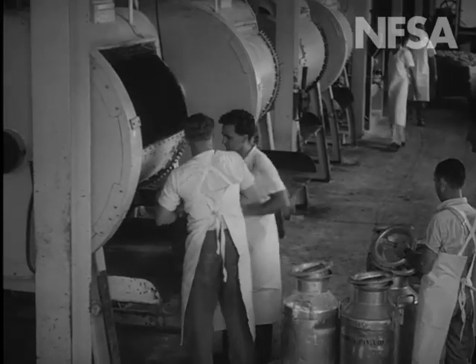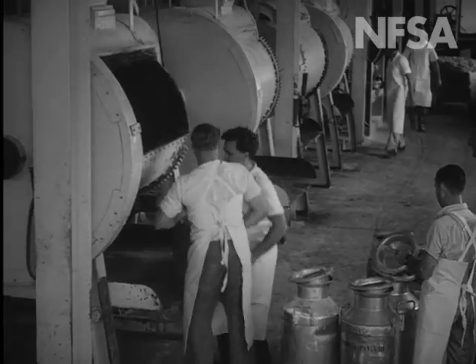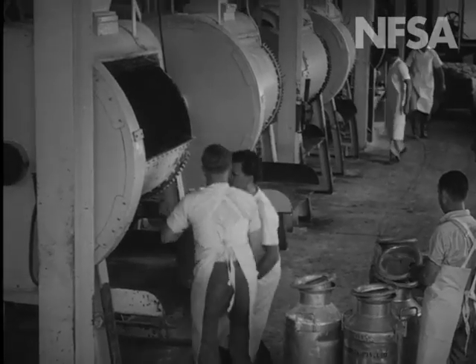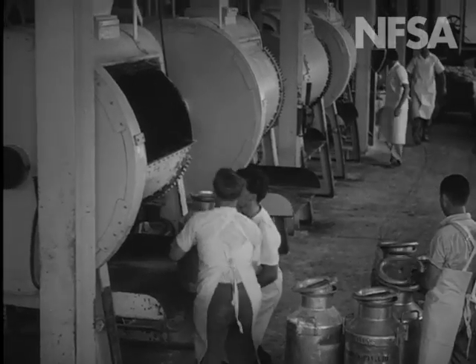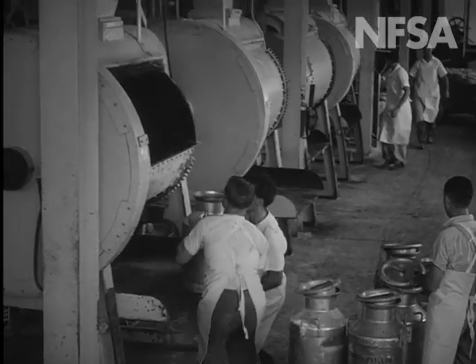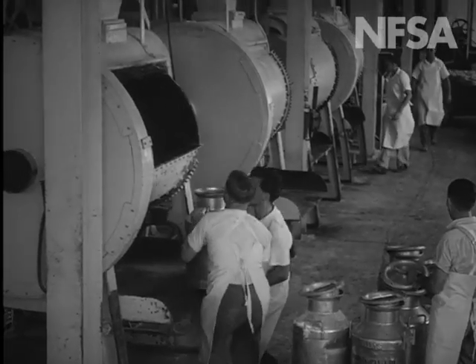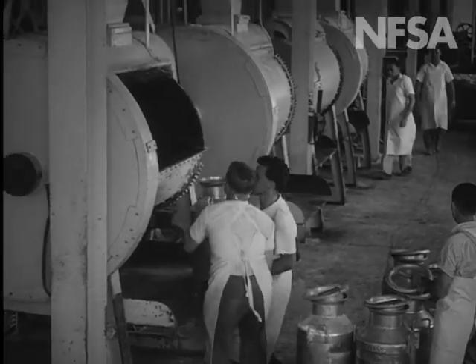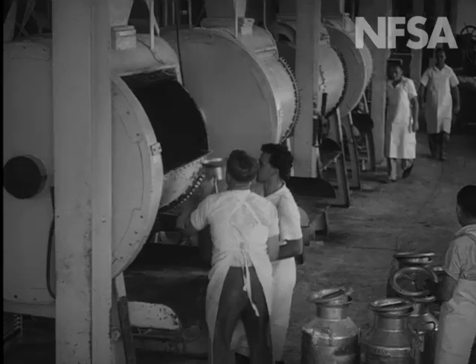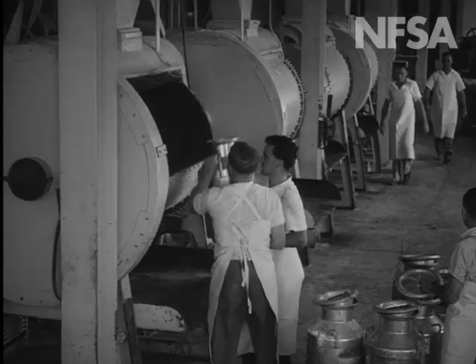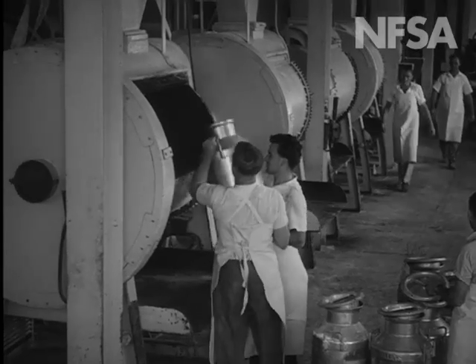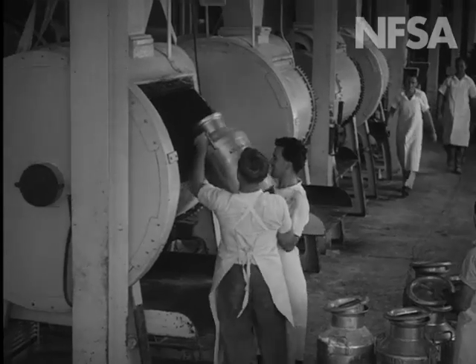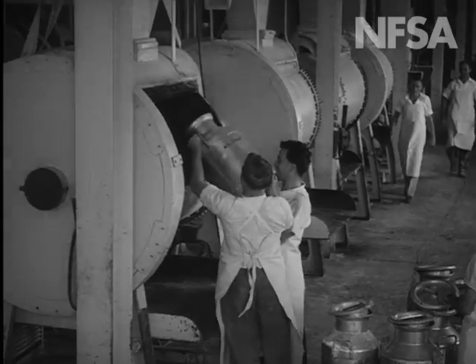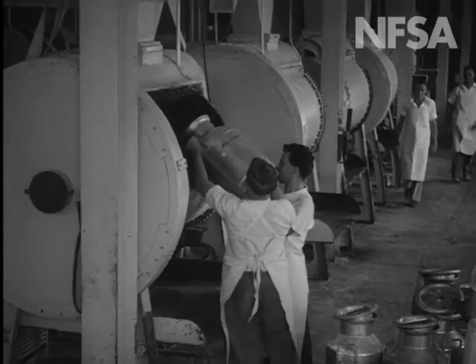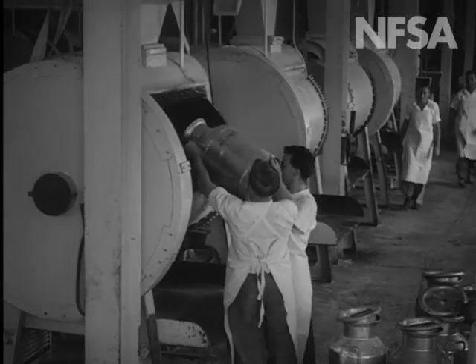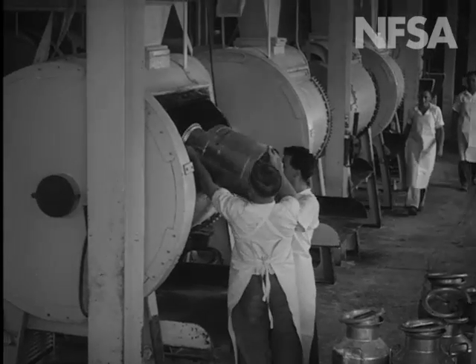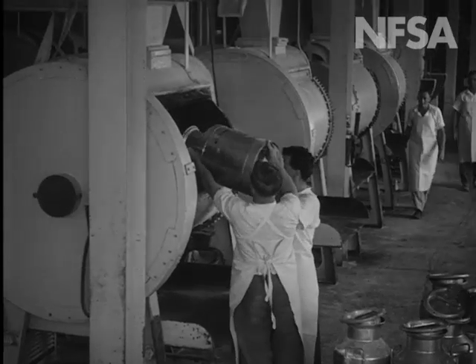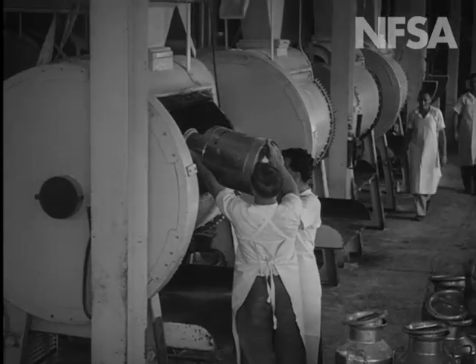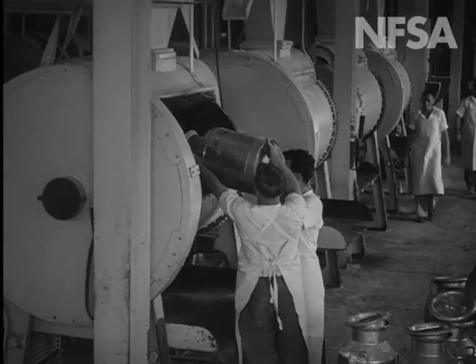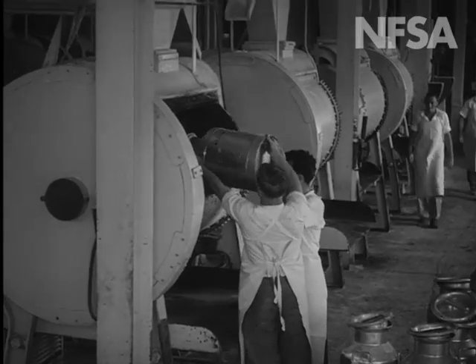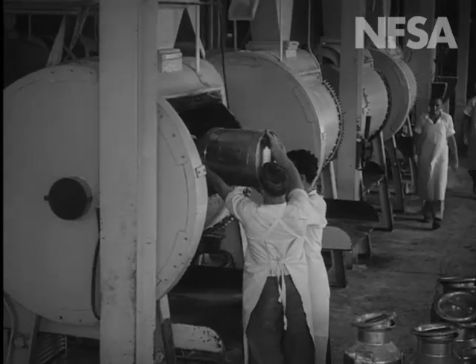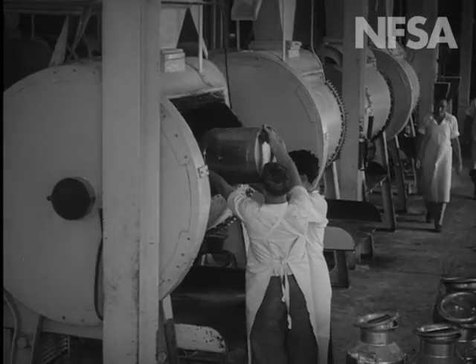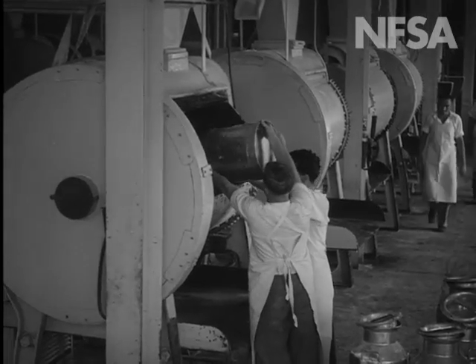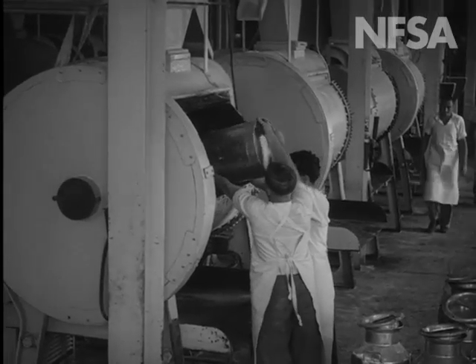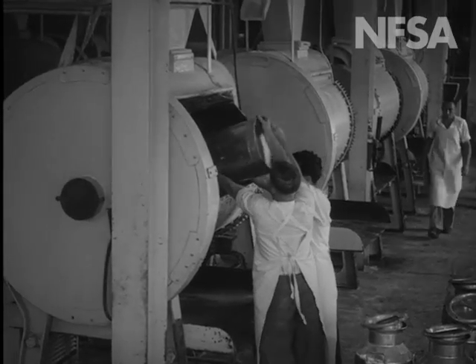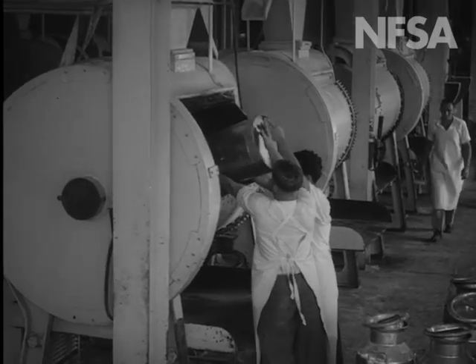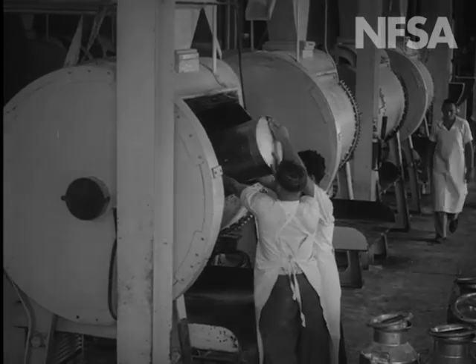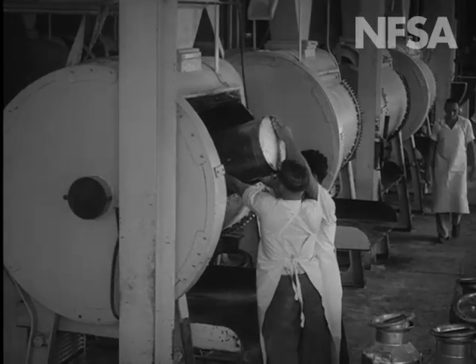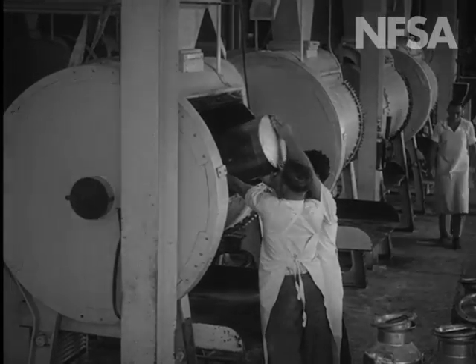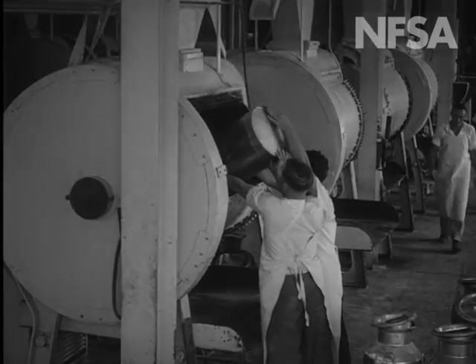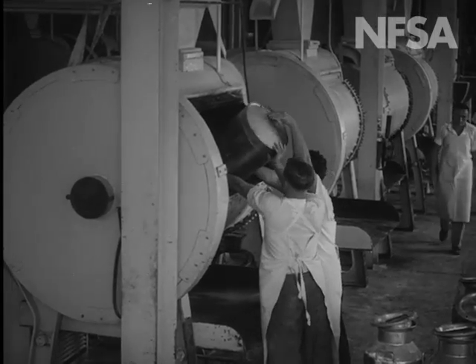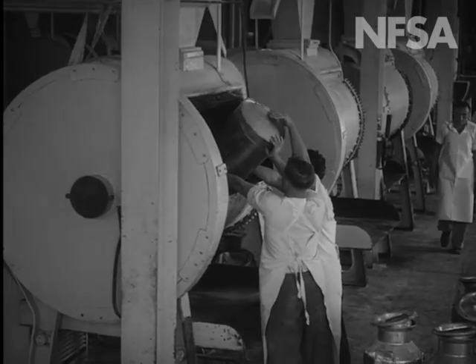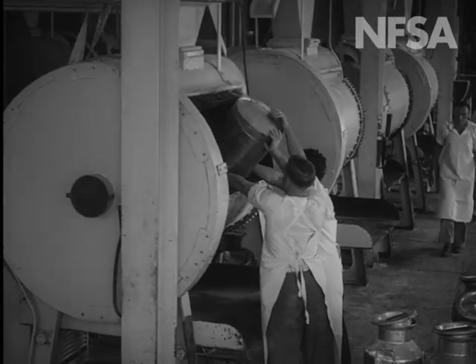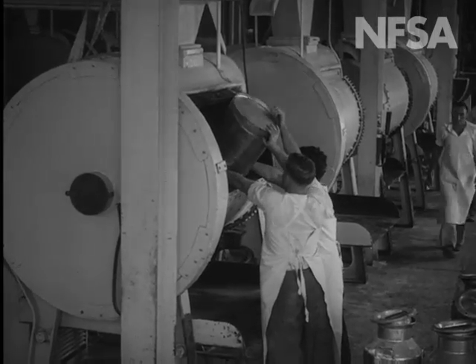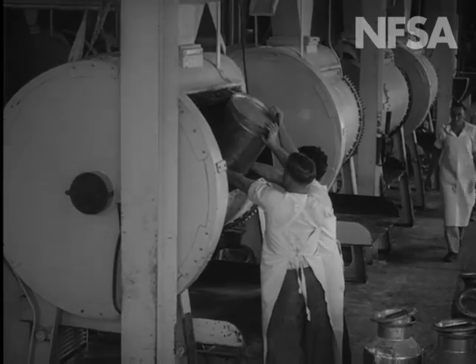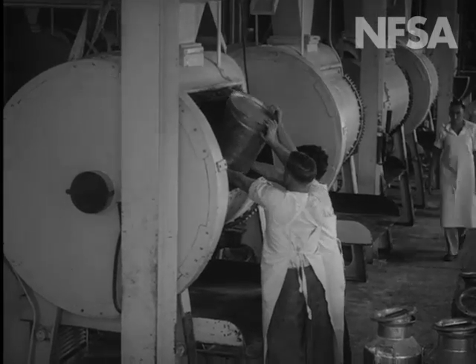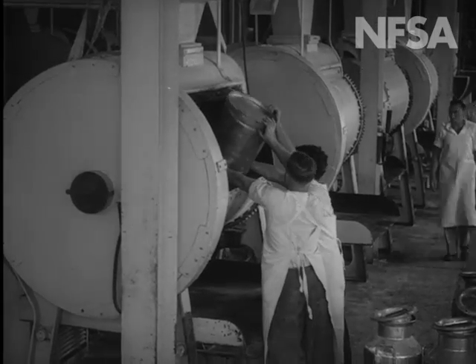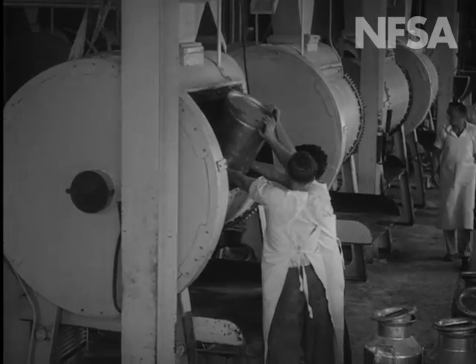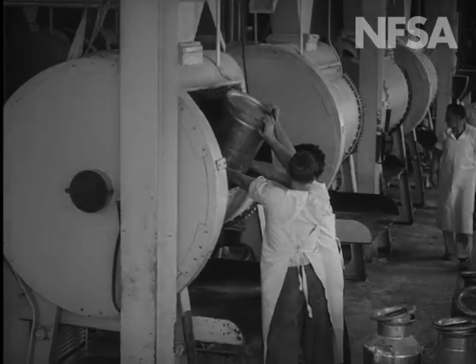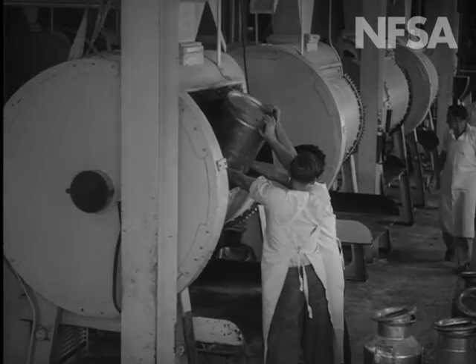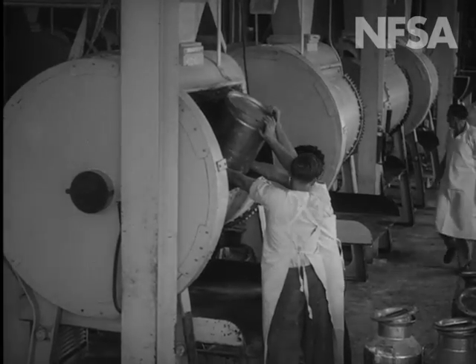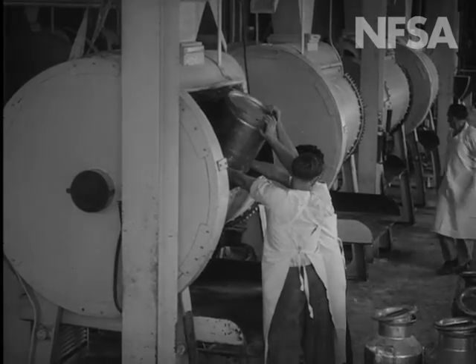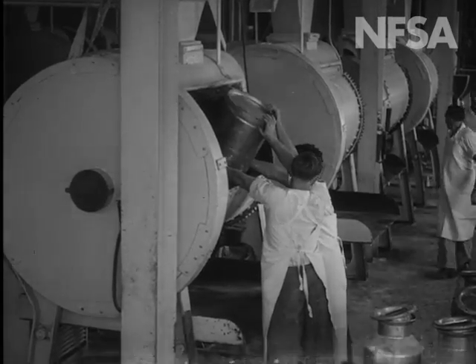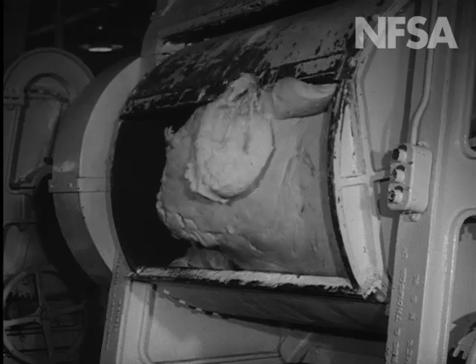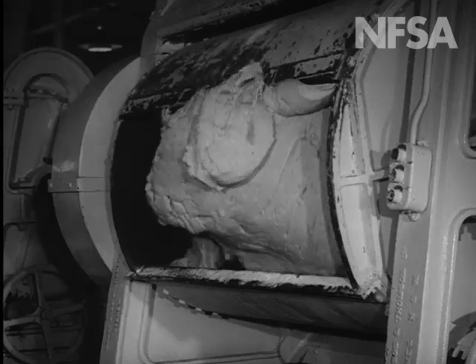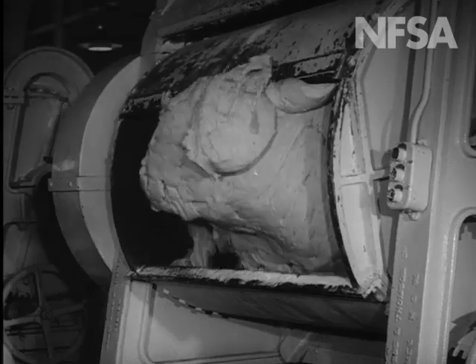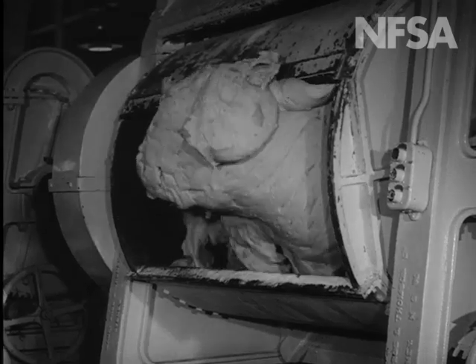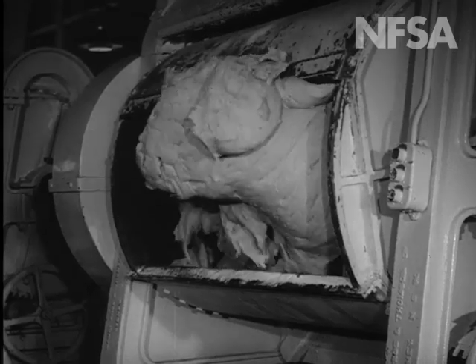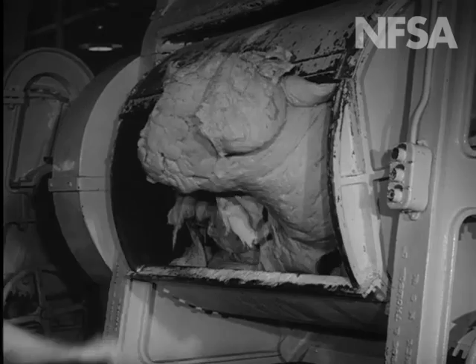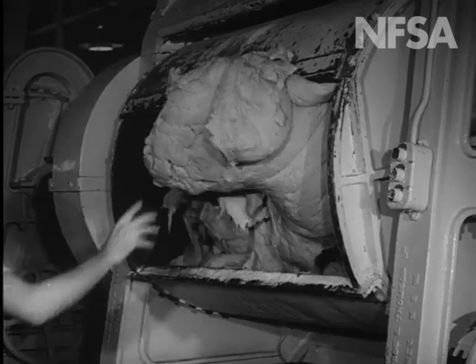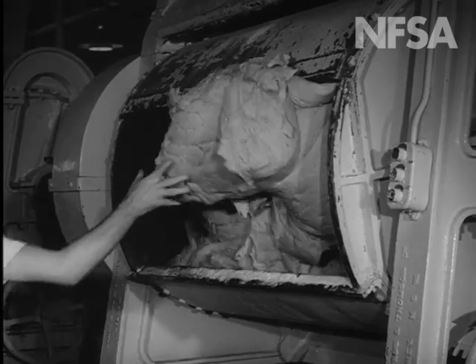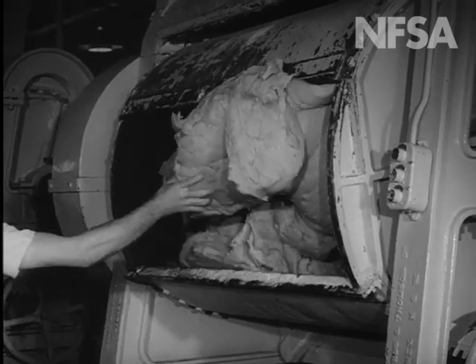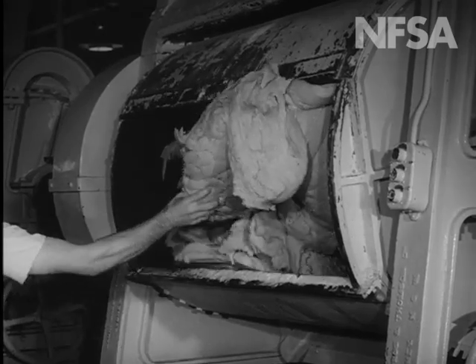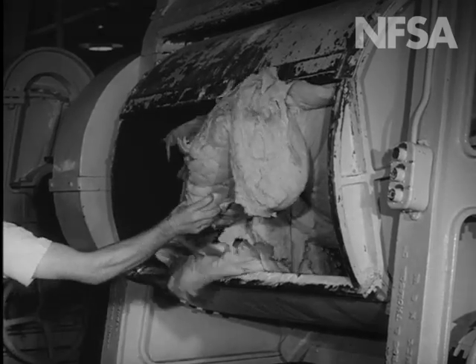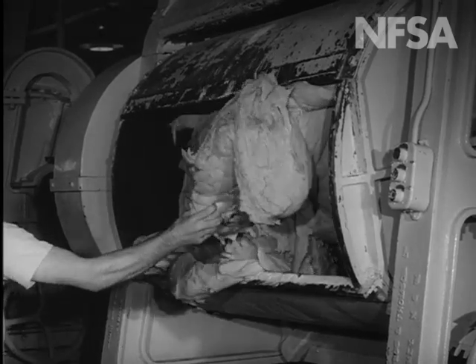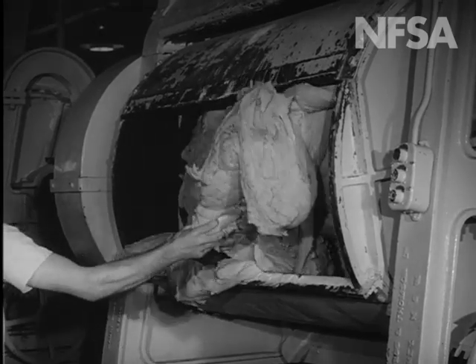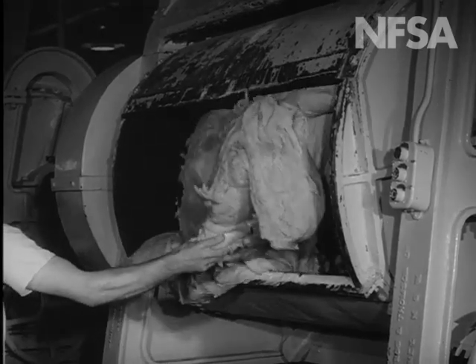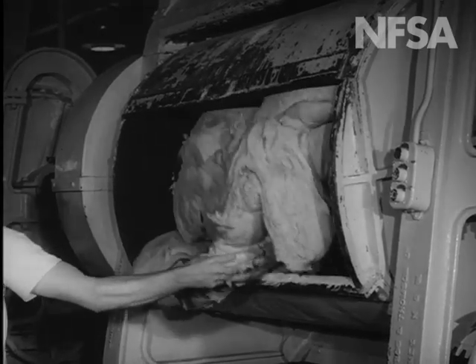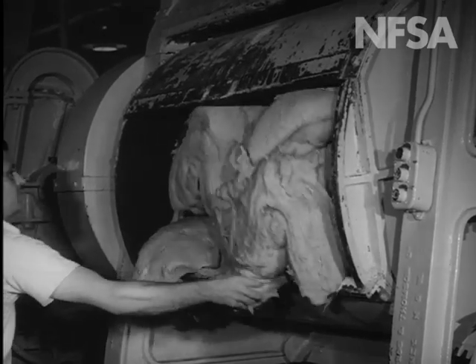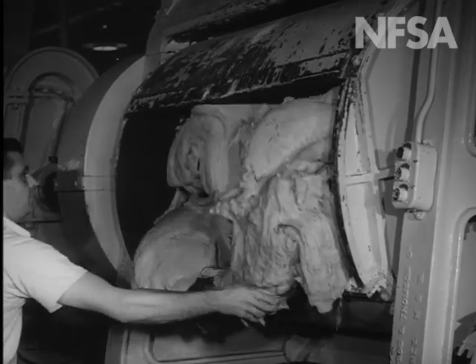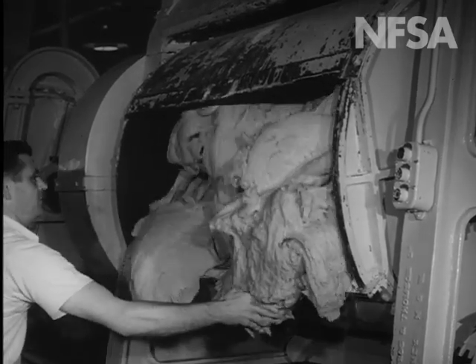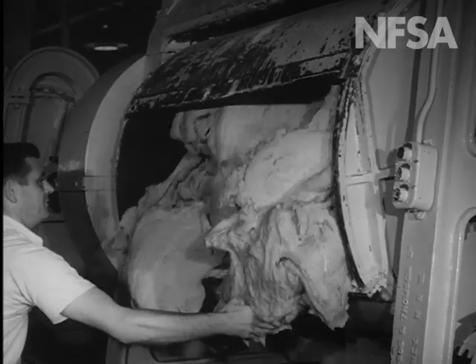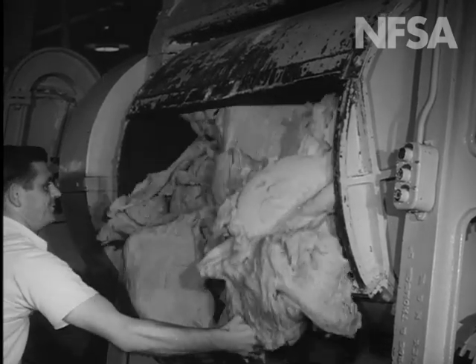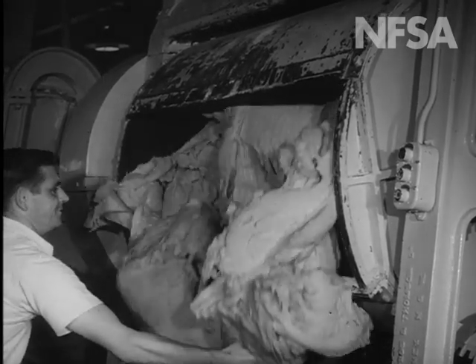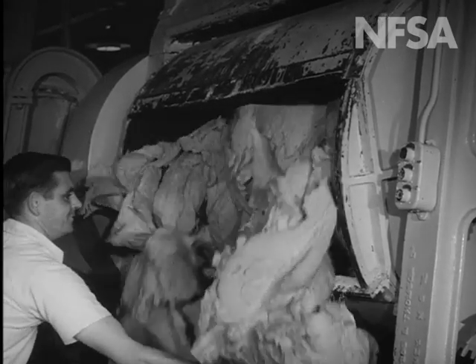The mixing machine contains two thousand pounds of ingredients, including seventy pounds of eggs and two hundred and fifty pounds of sugar.